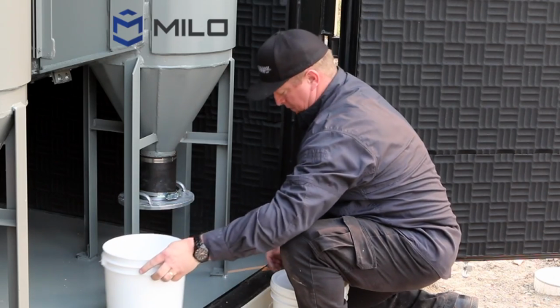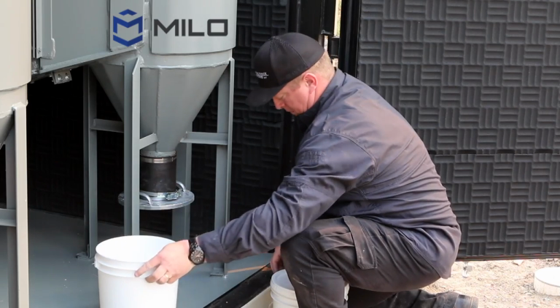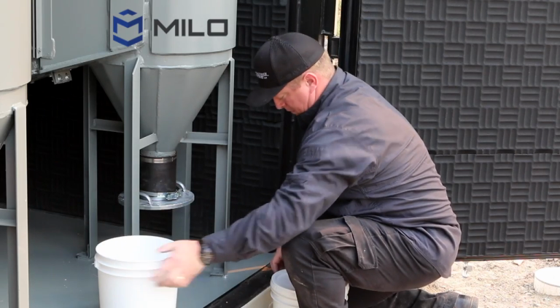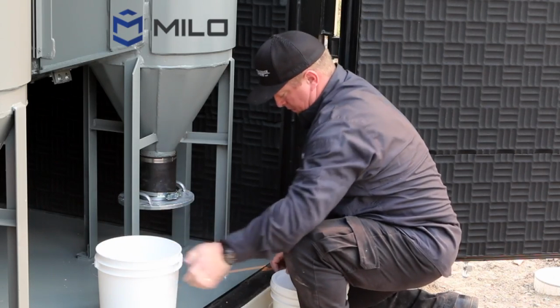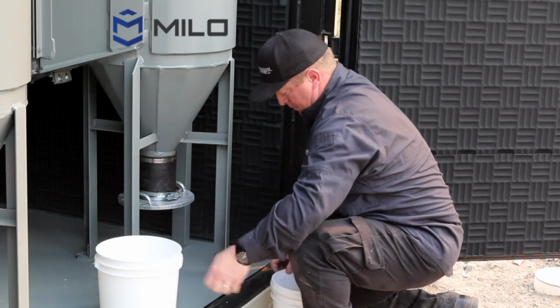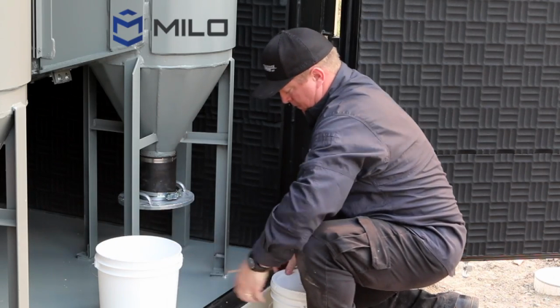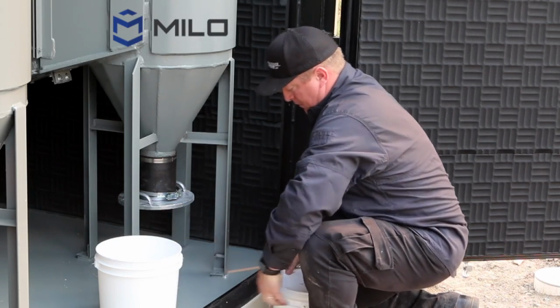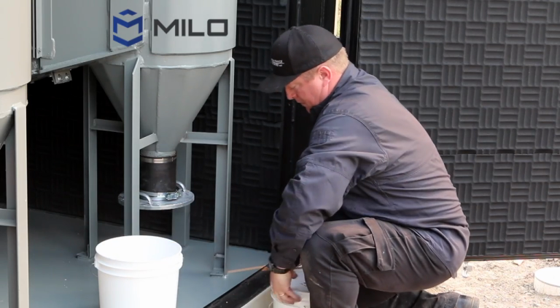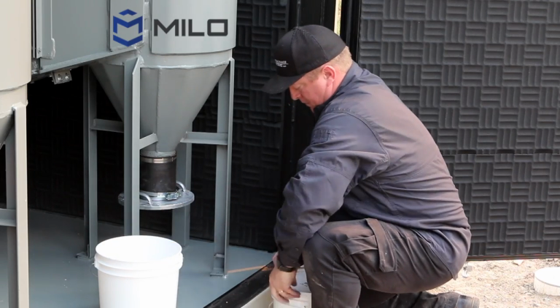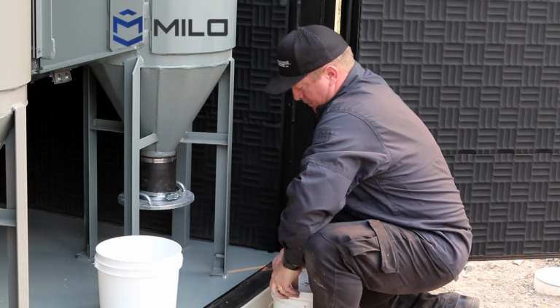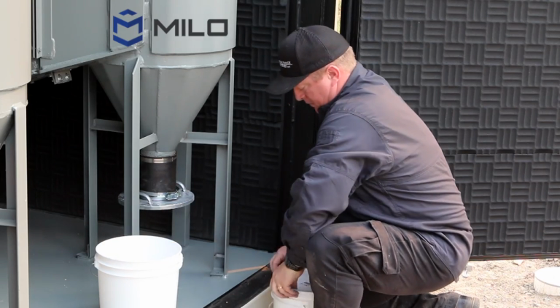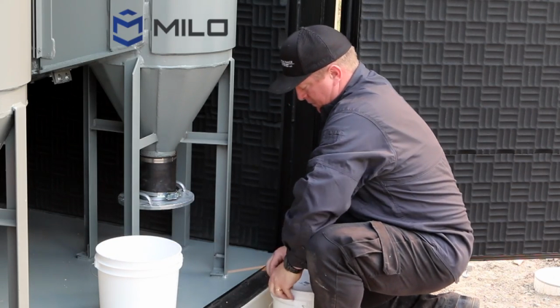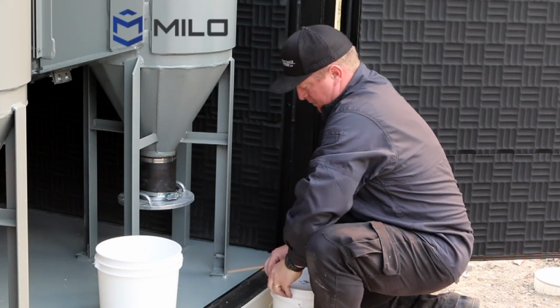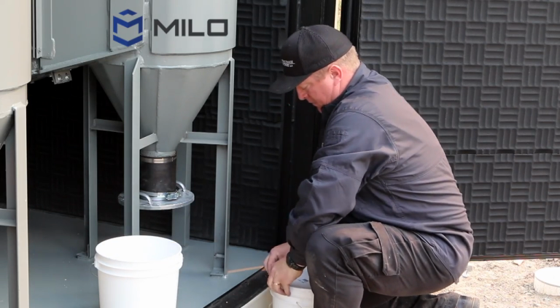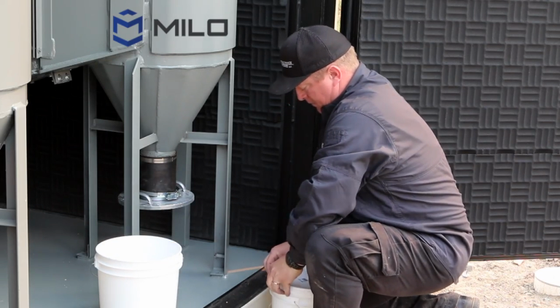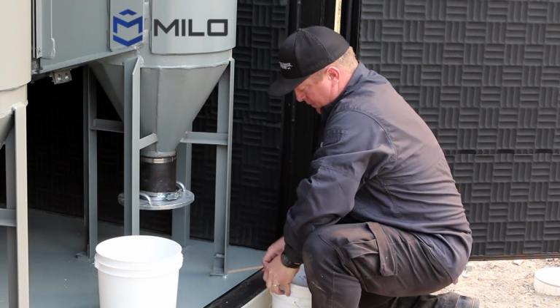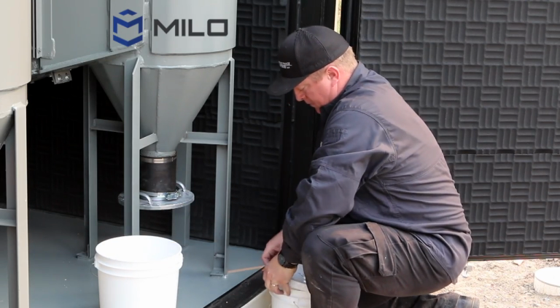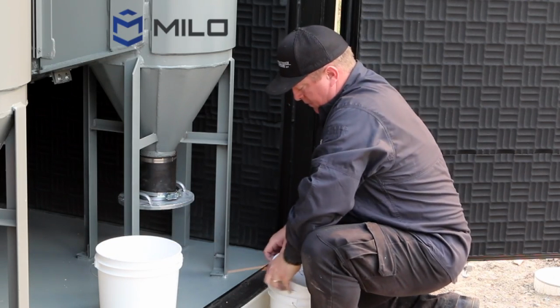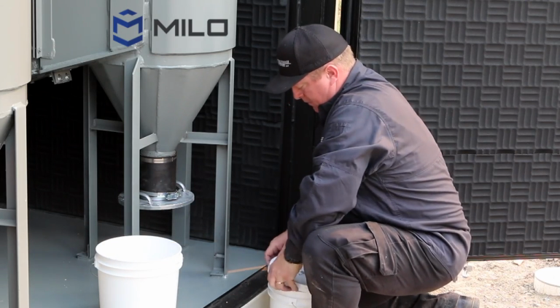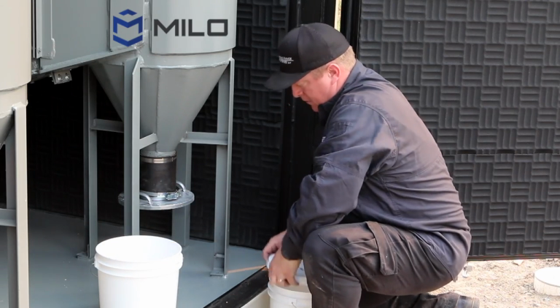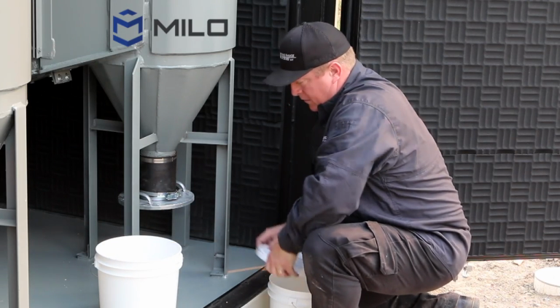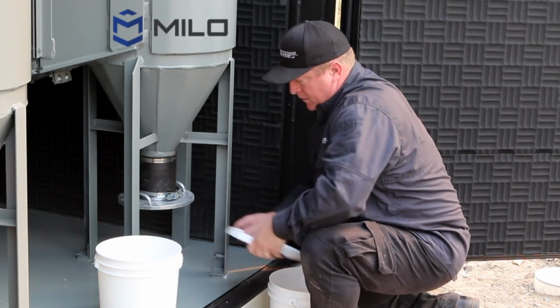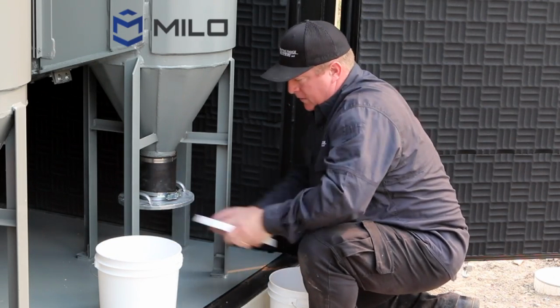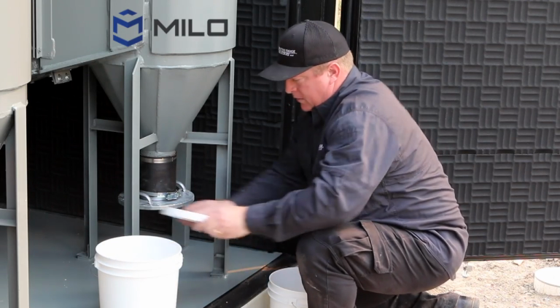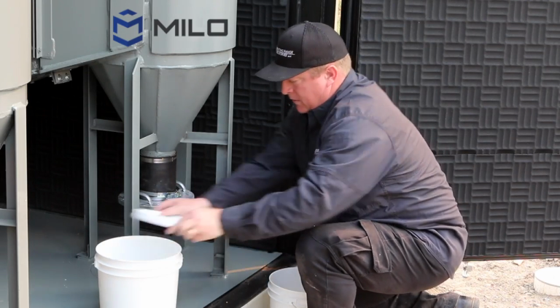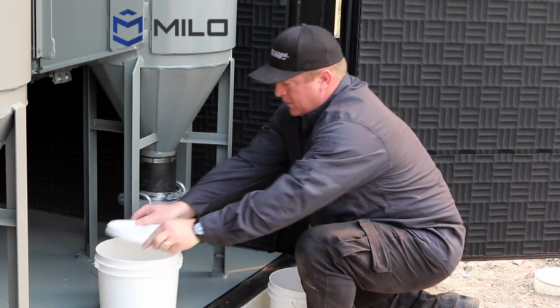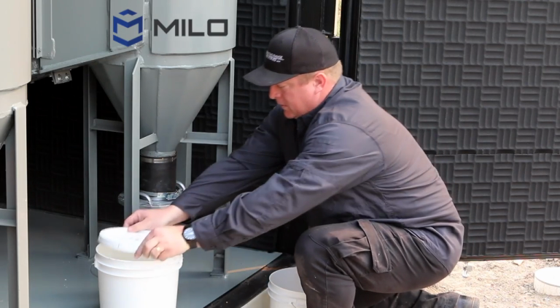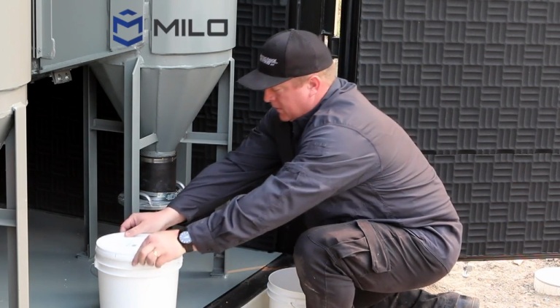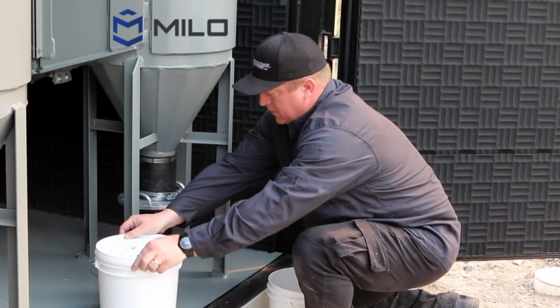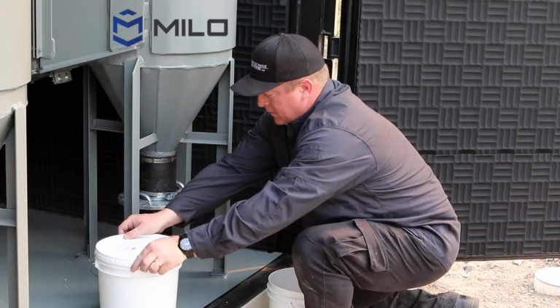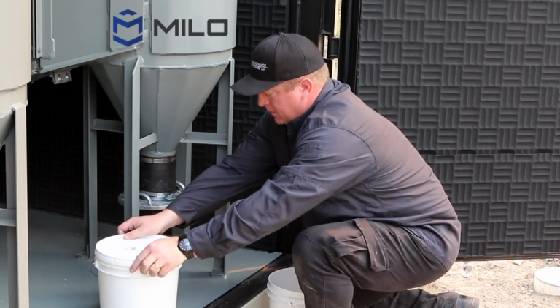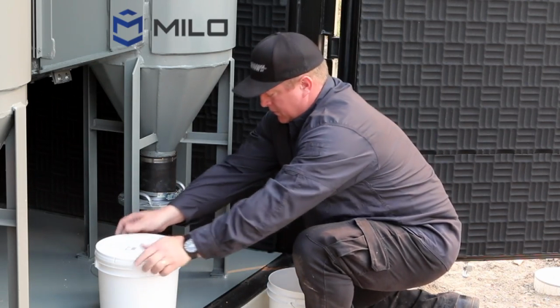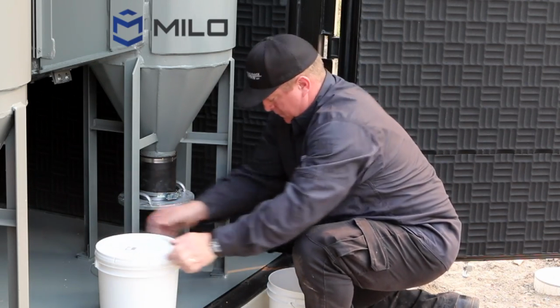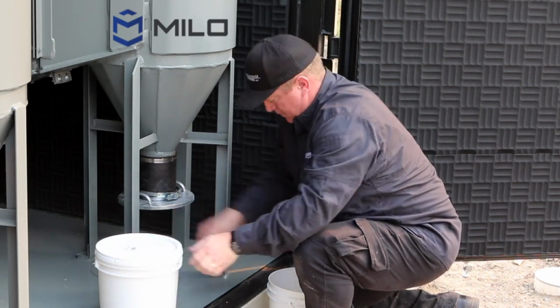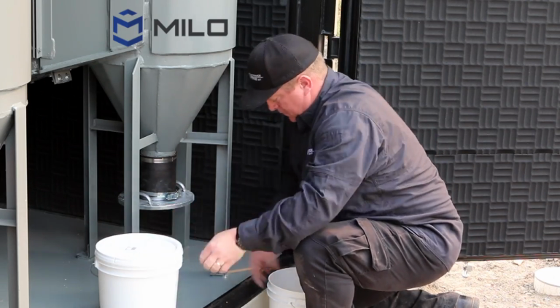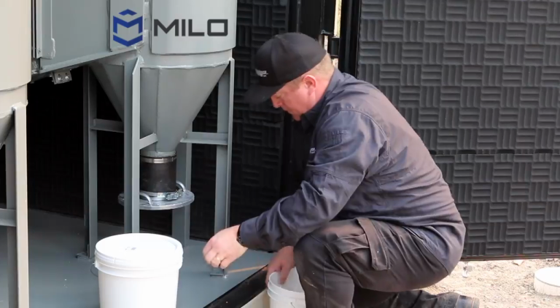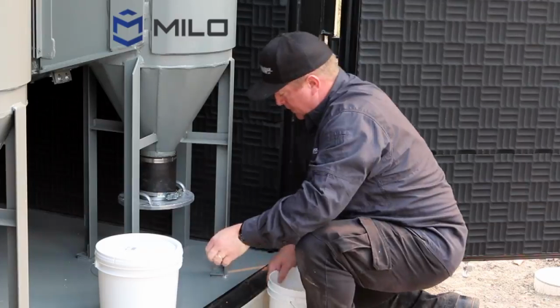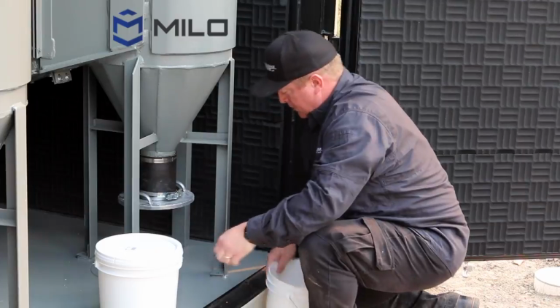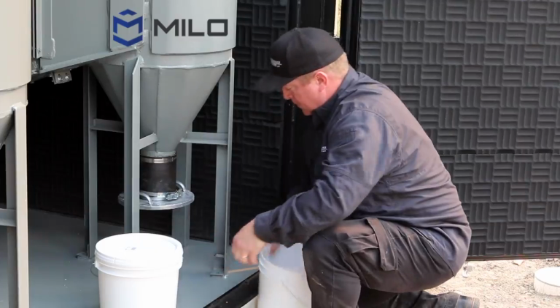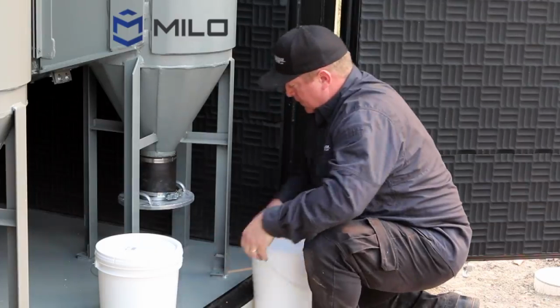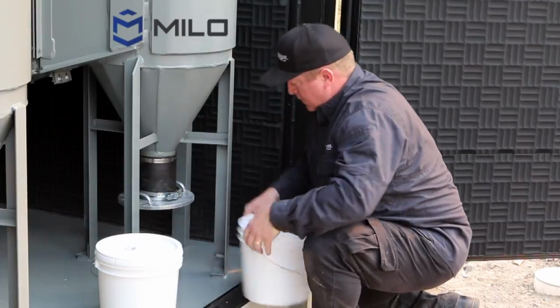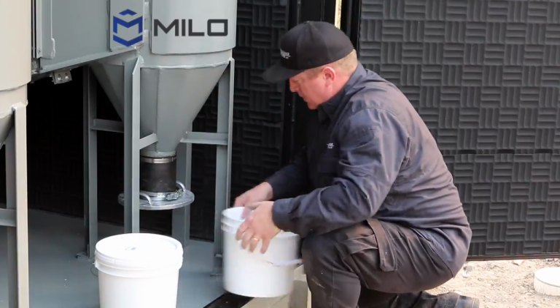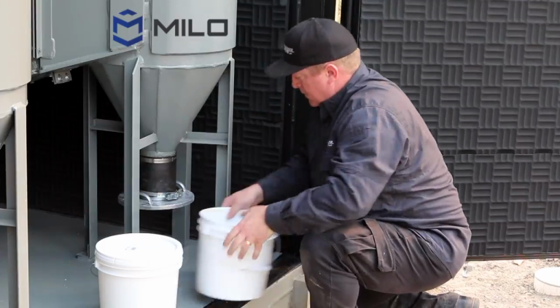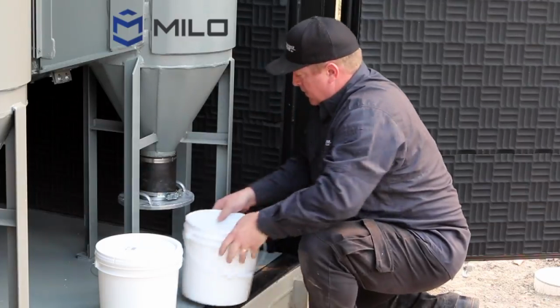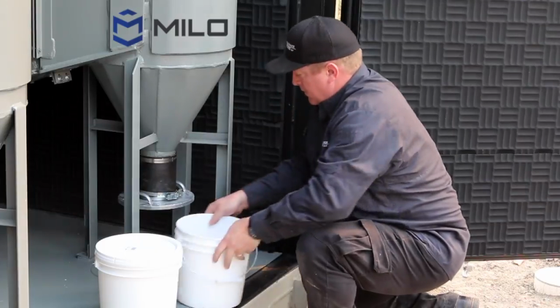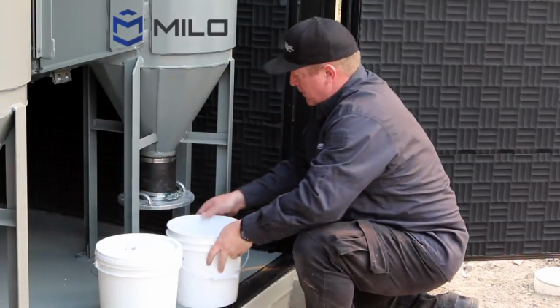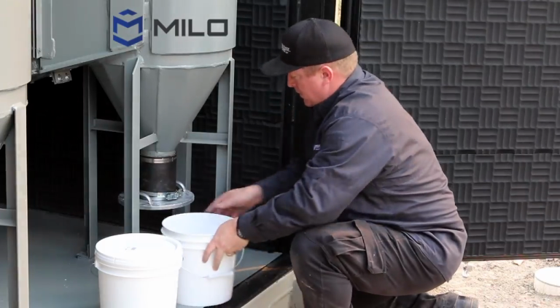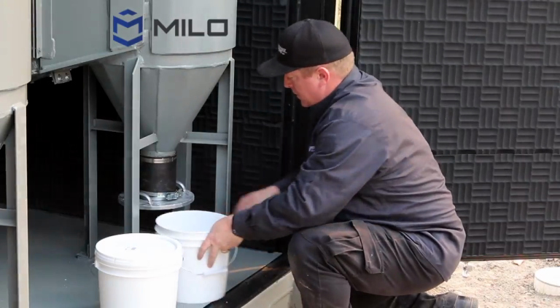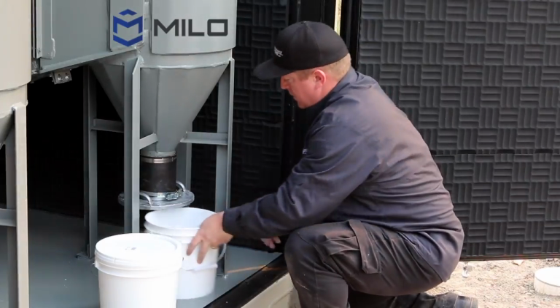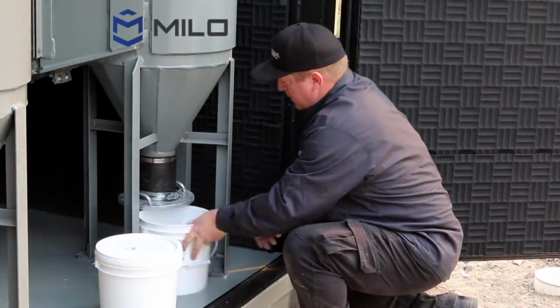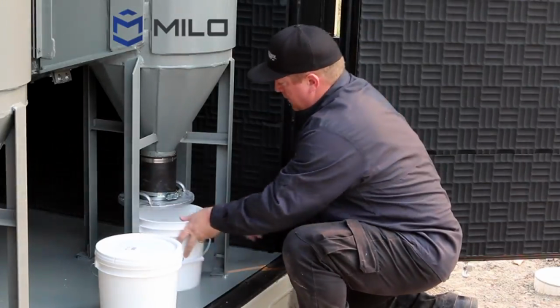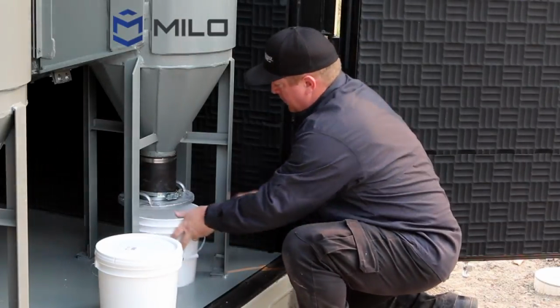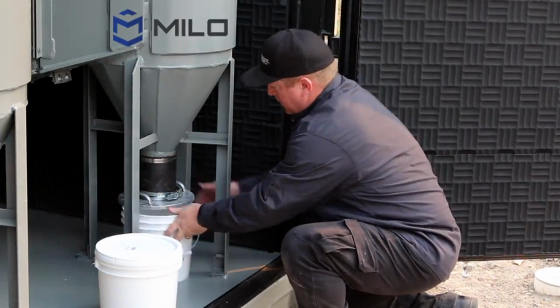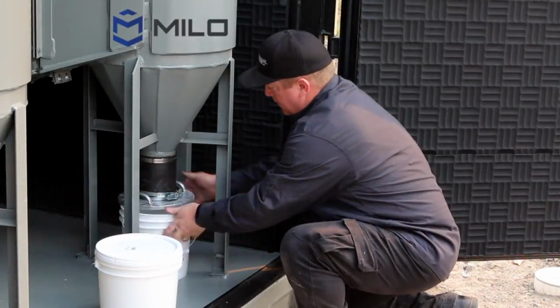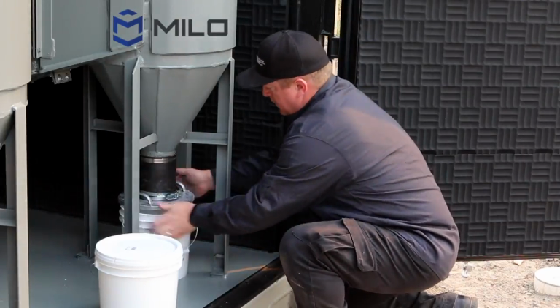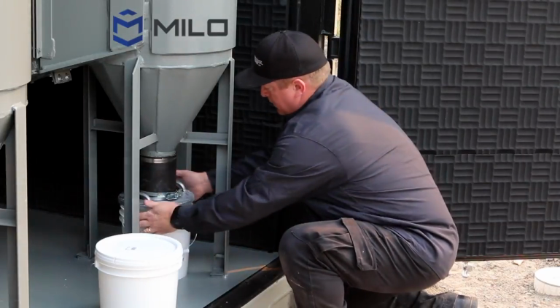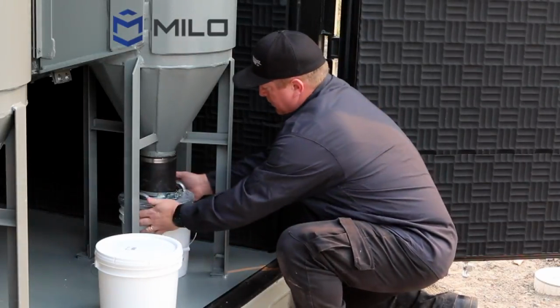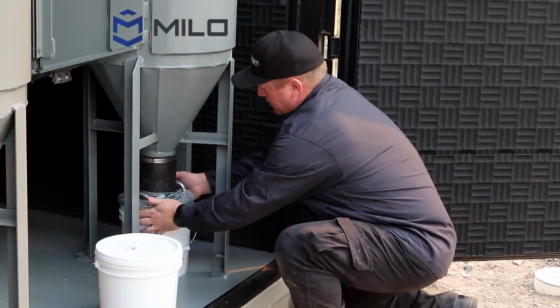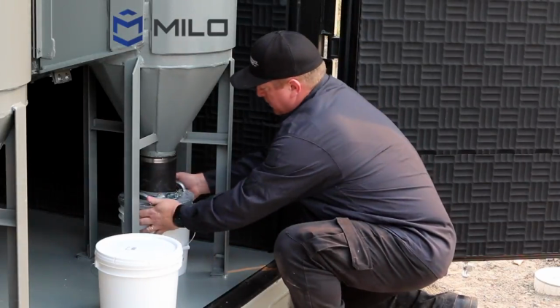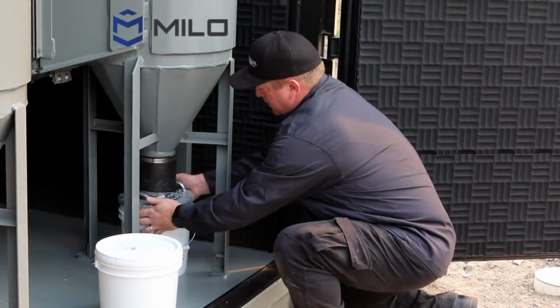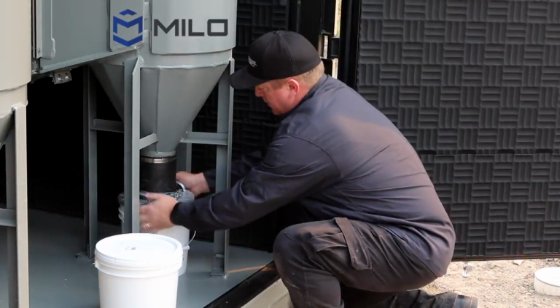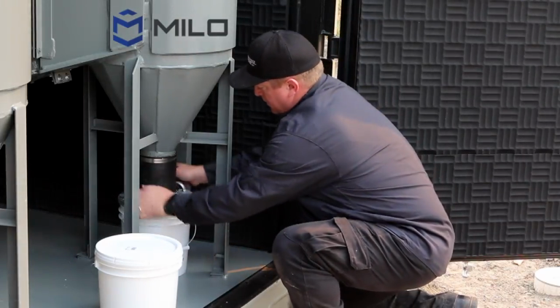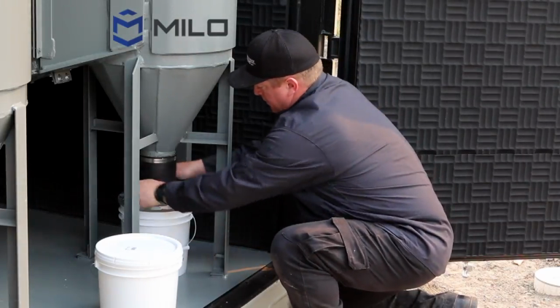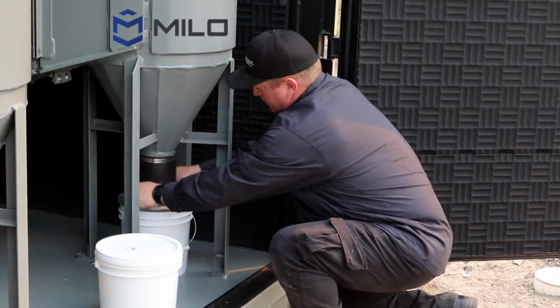Ours is a little bucket — it plops in the bottom, you take it out, put a new bucket in, and you're good to go. That's the advantage.